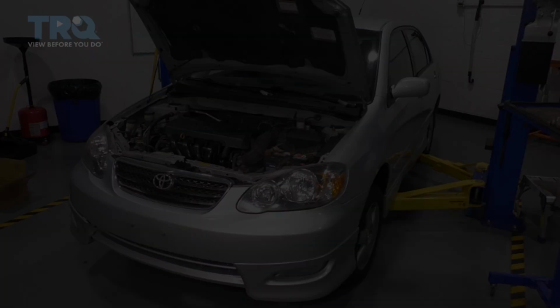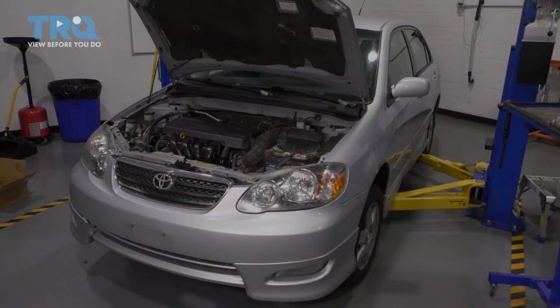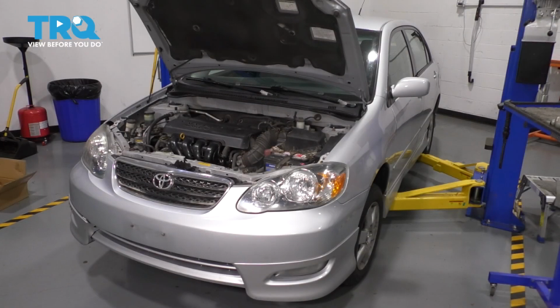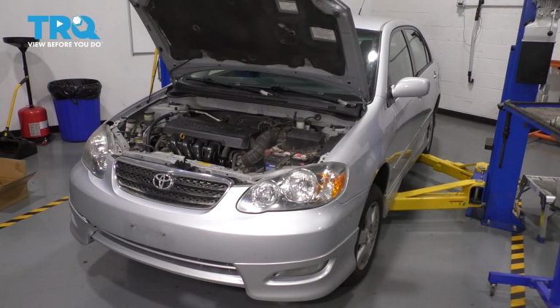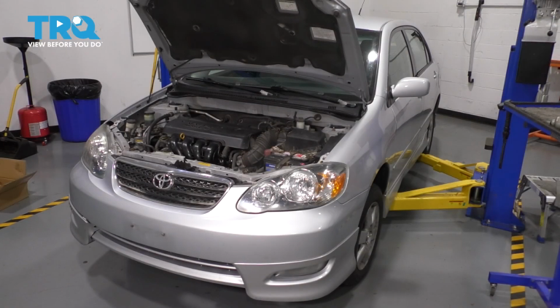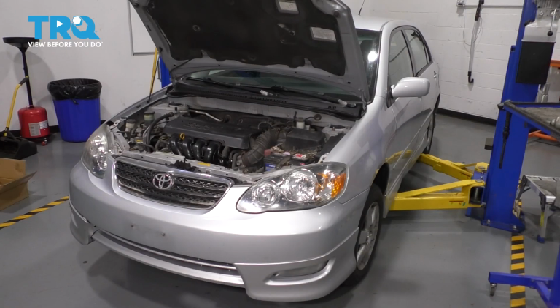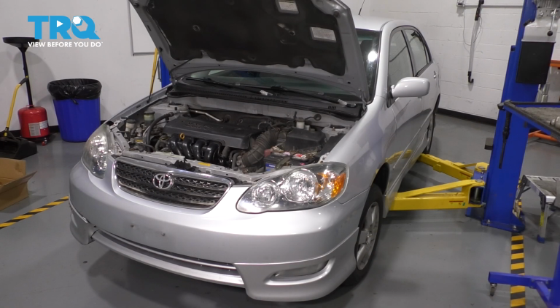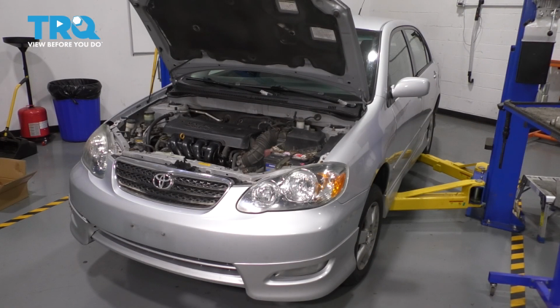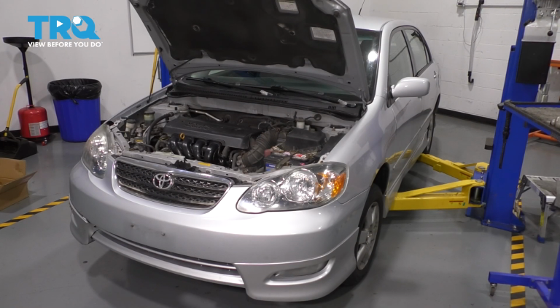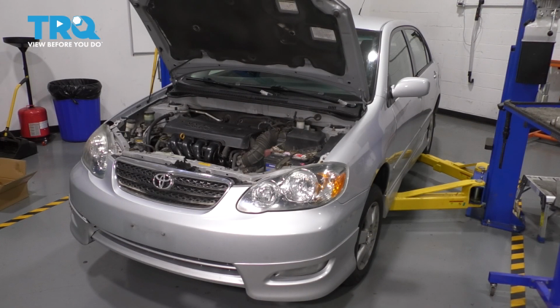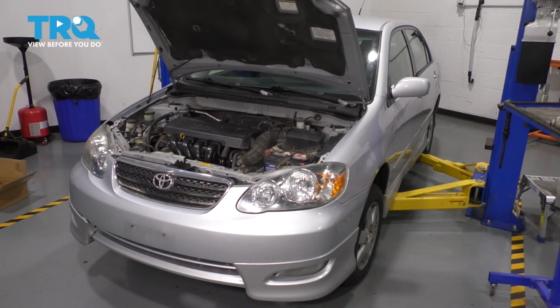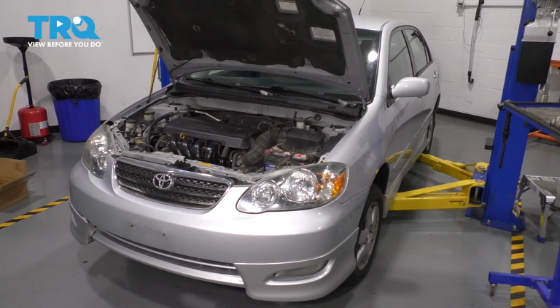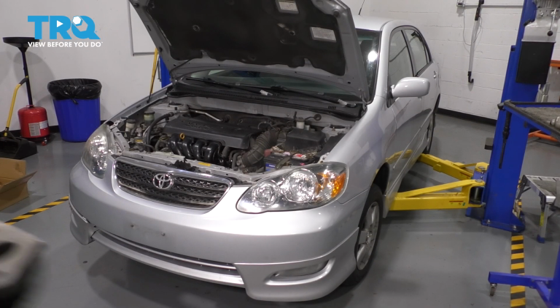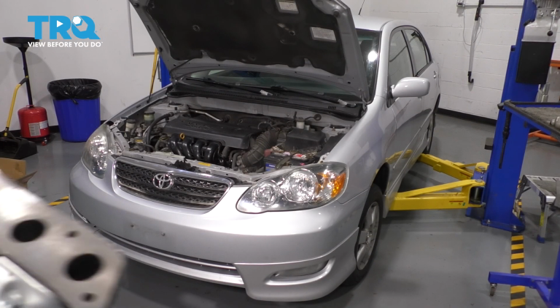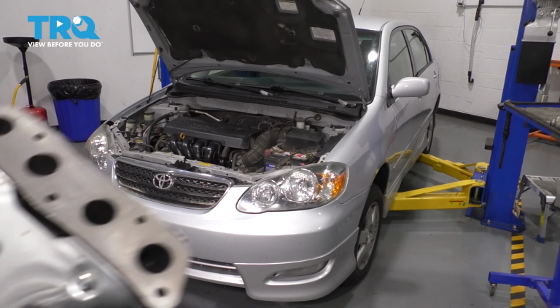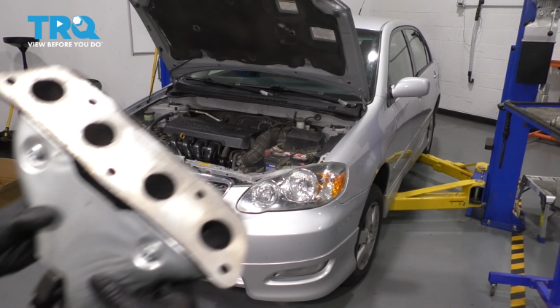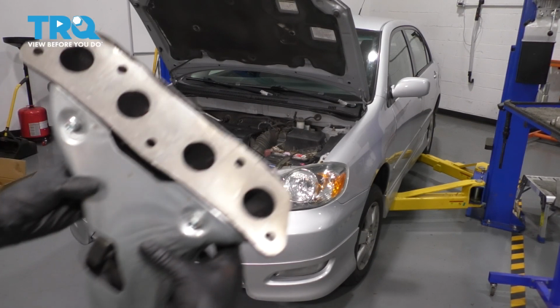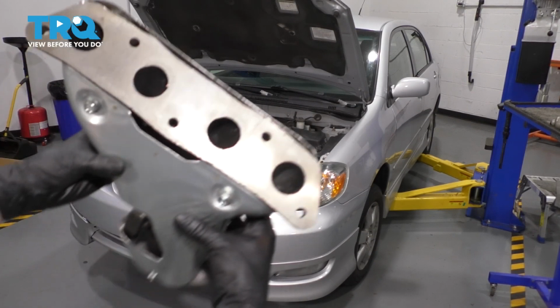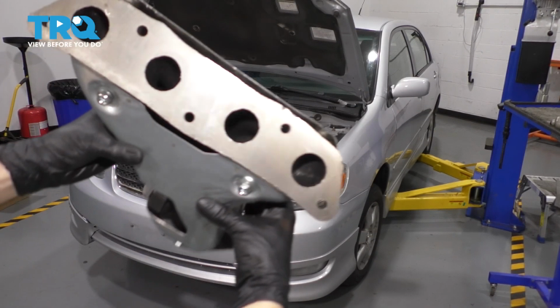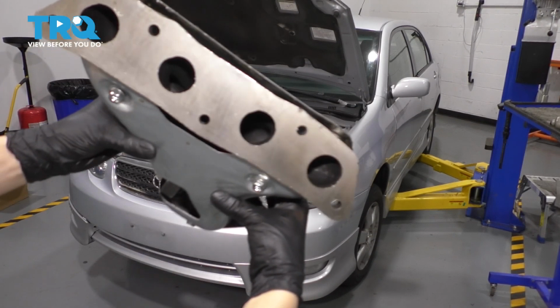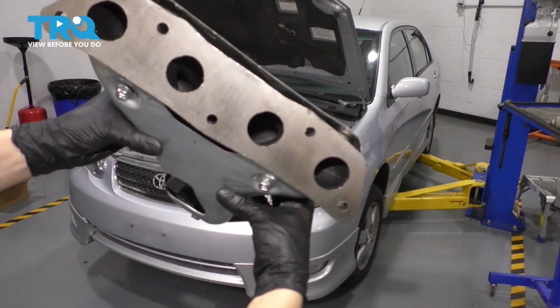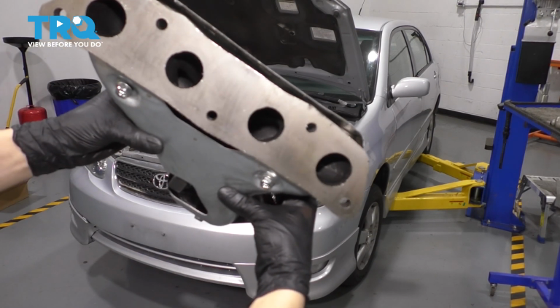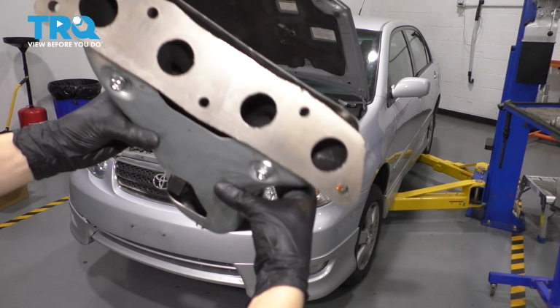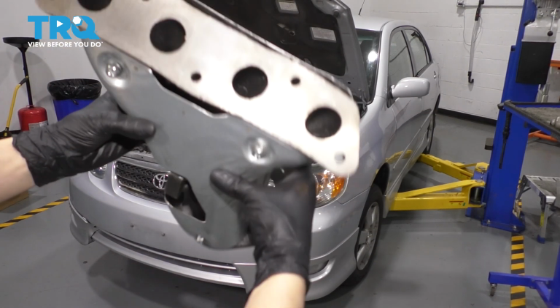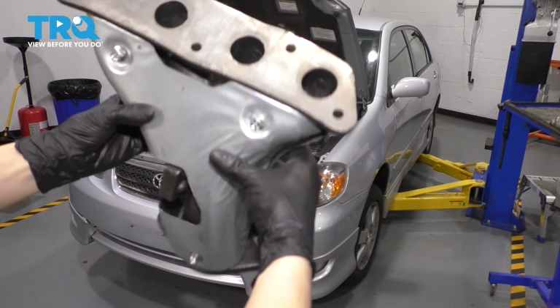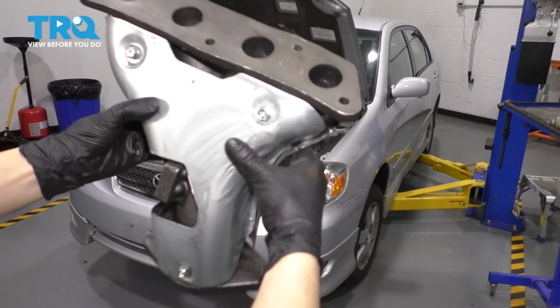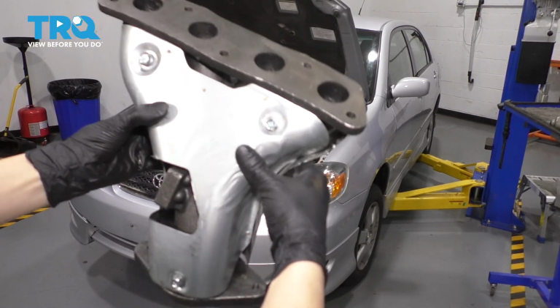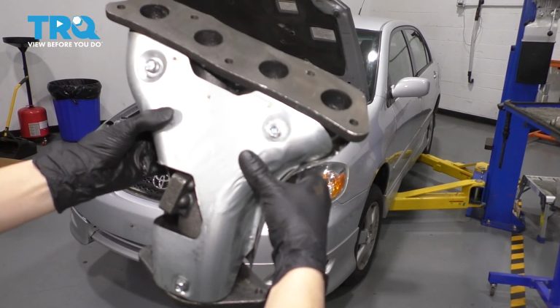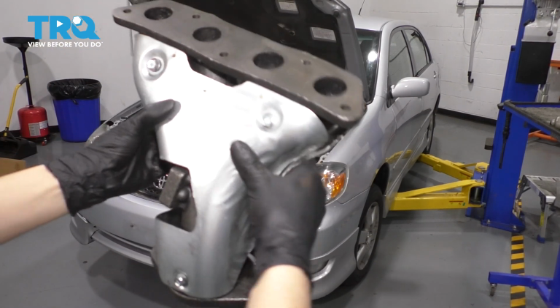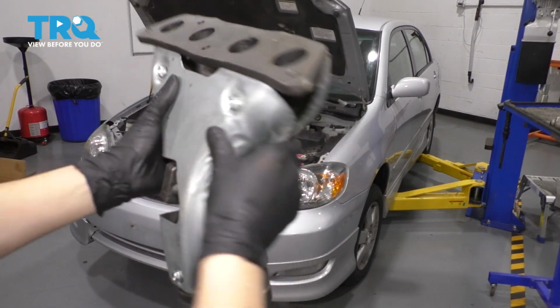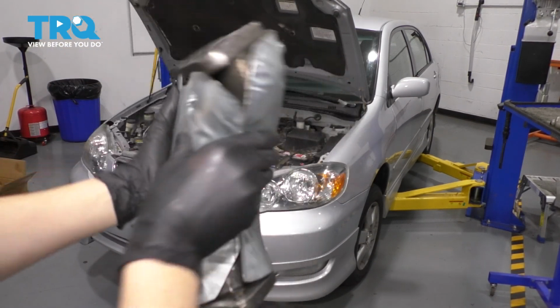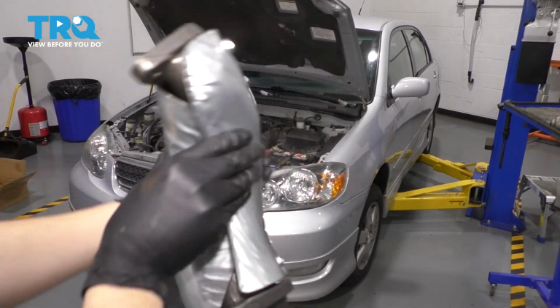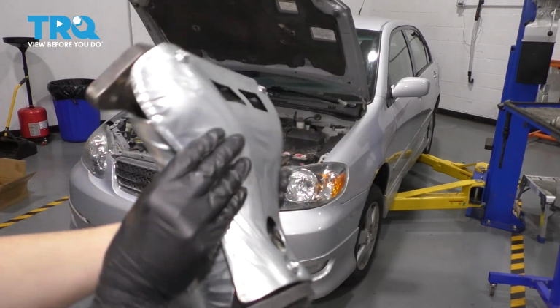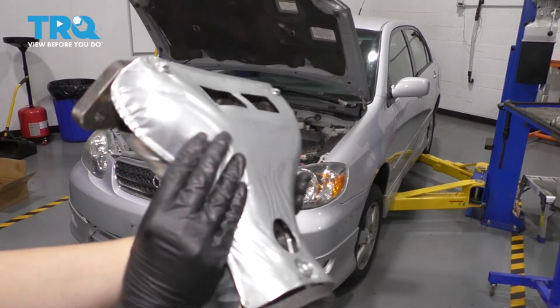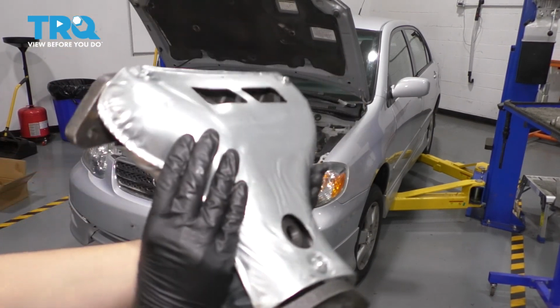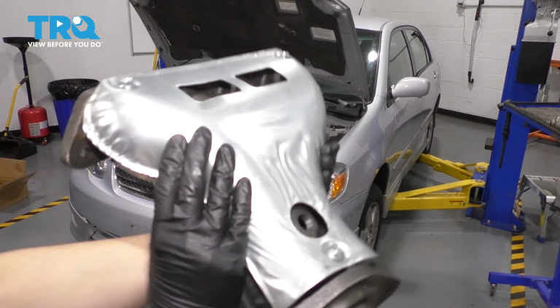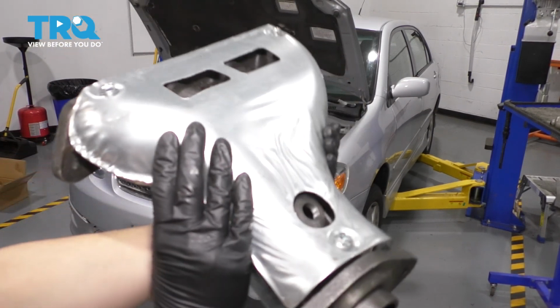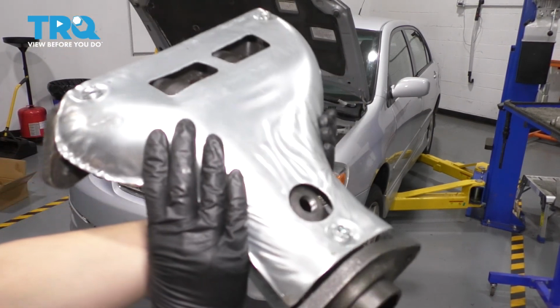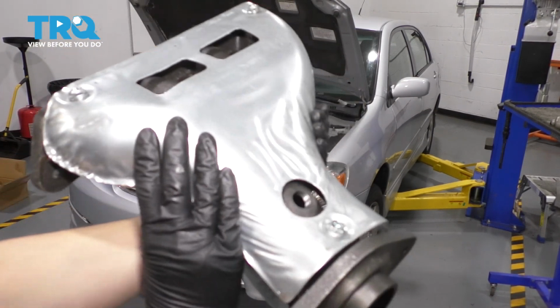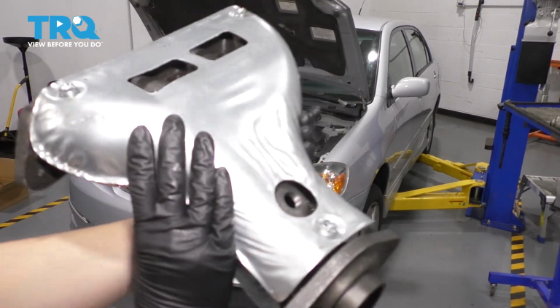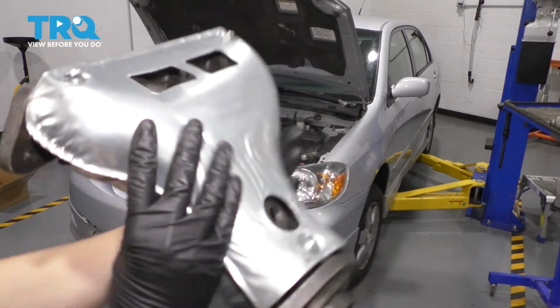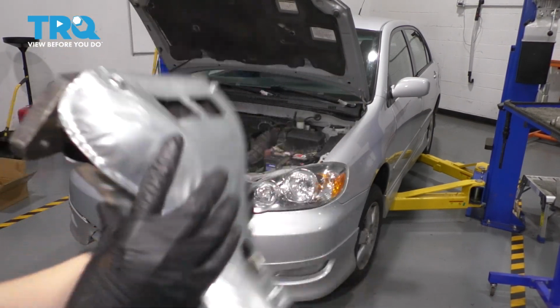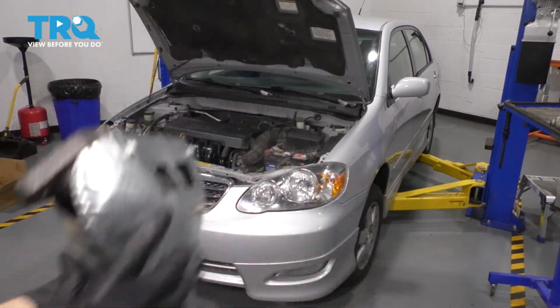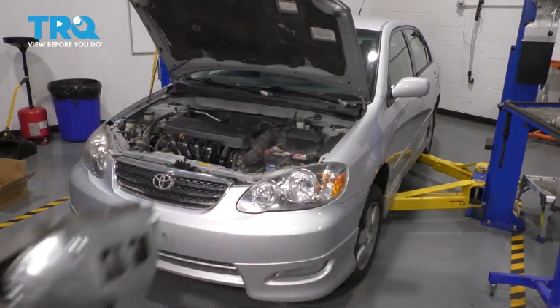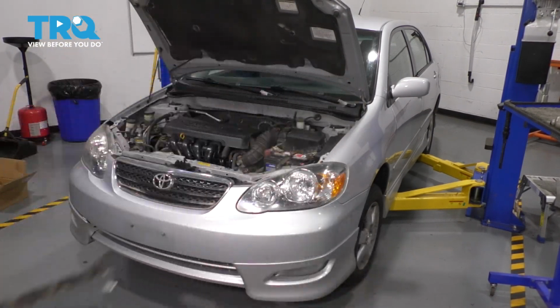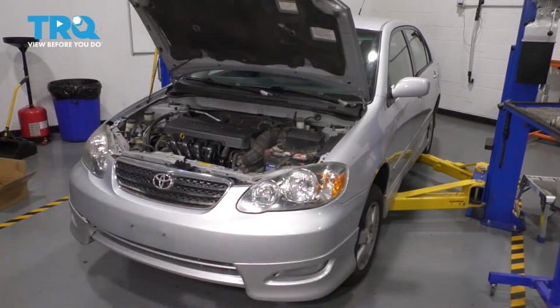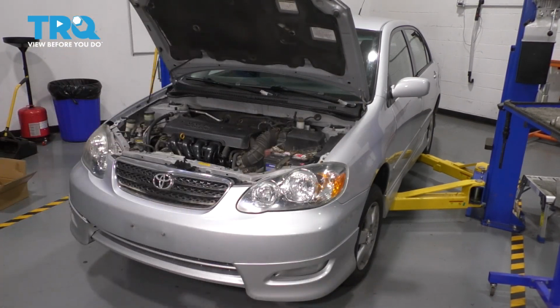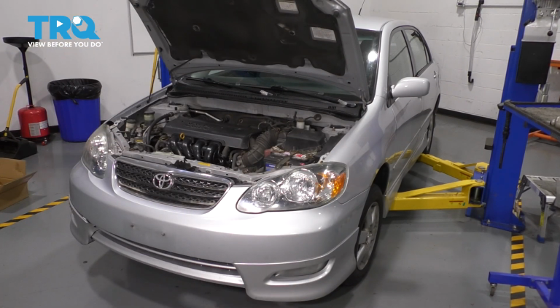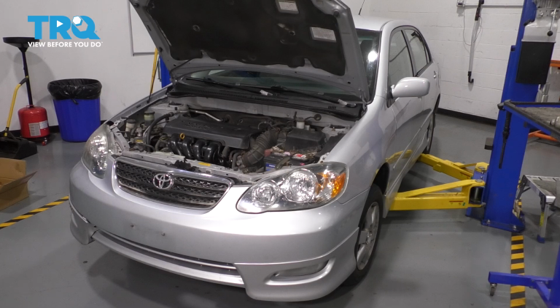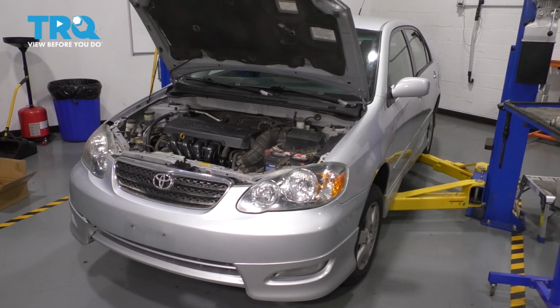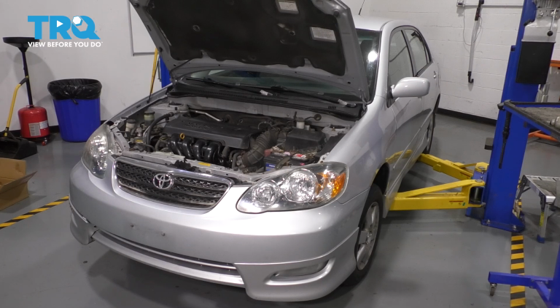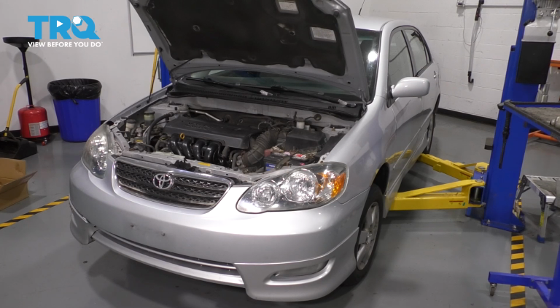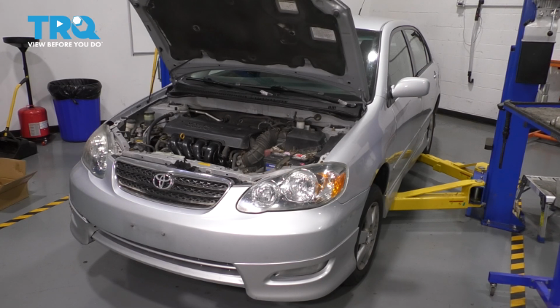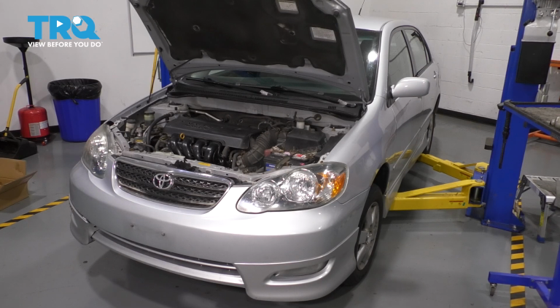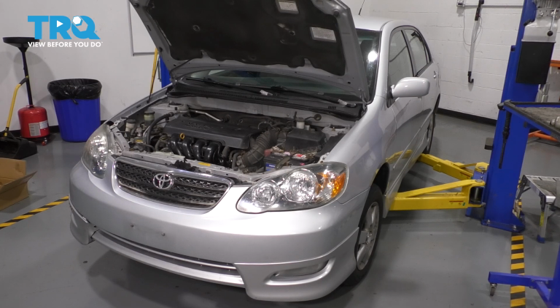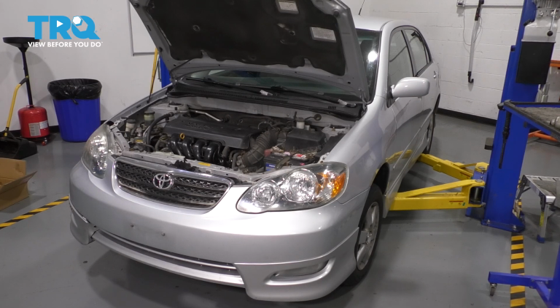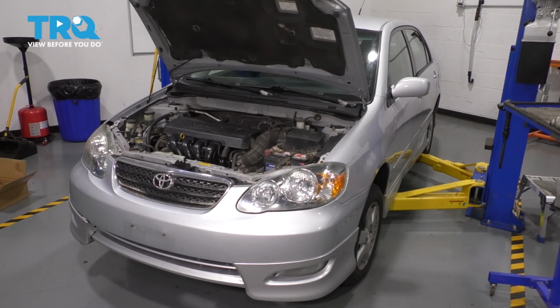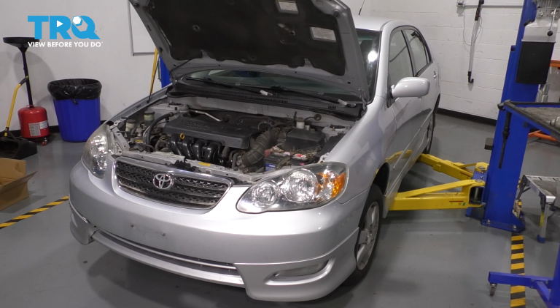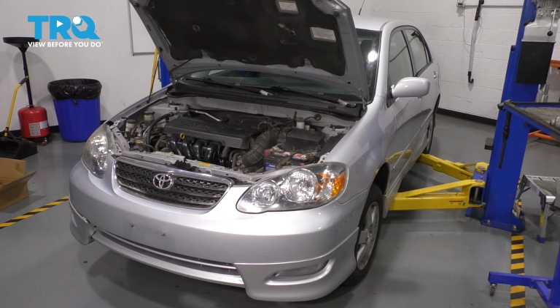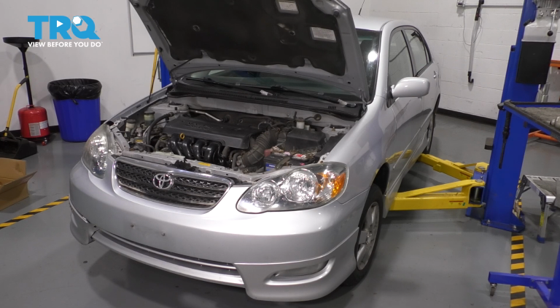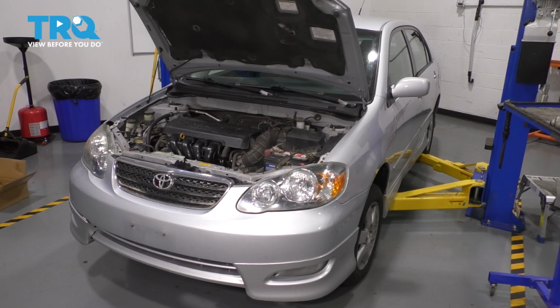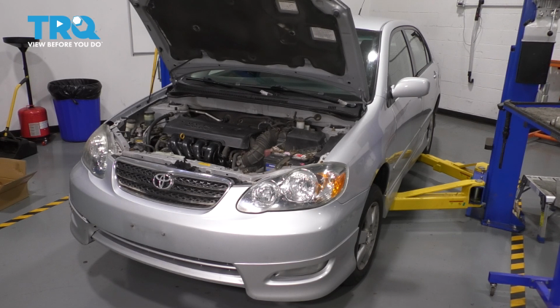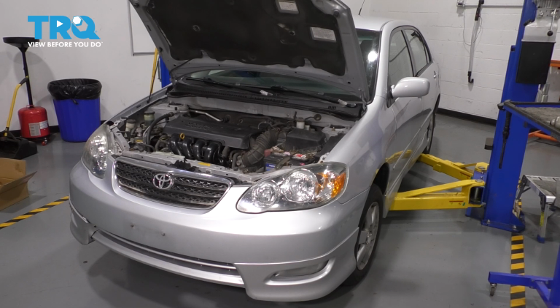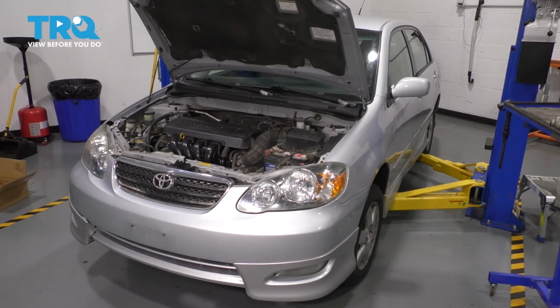In this video, I'm going to show you how to replace your exhaust manifold. It sits on the back of the engine, so let's get started.